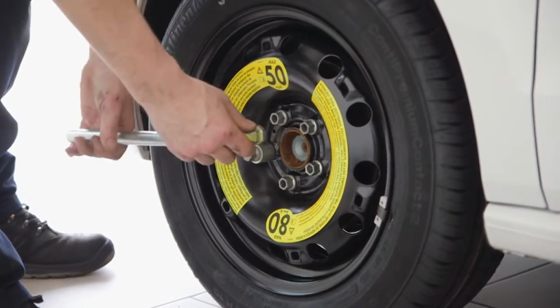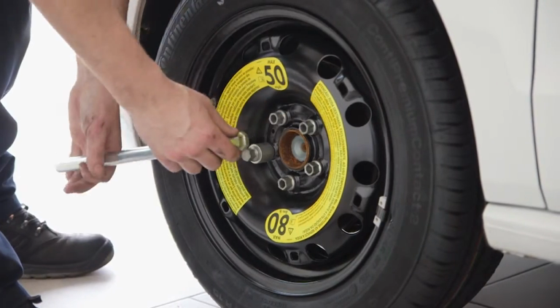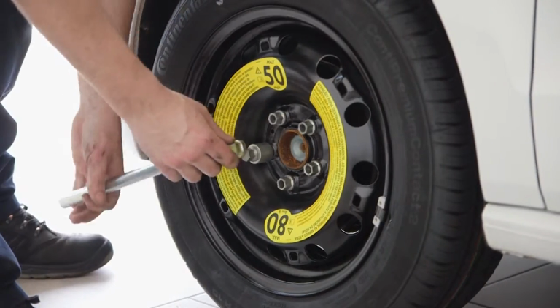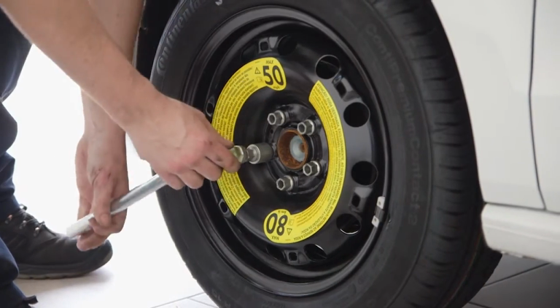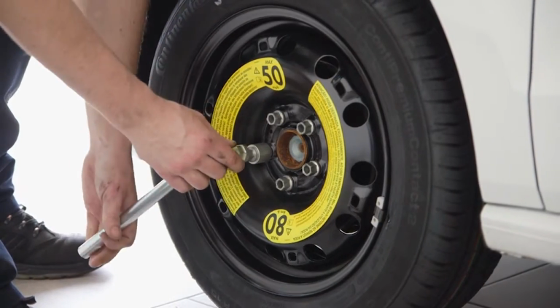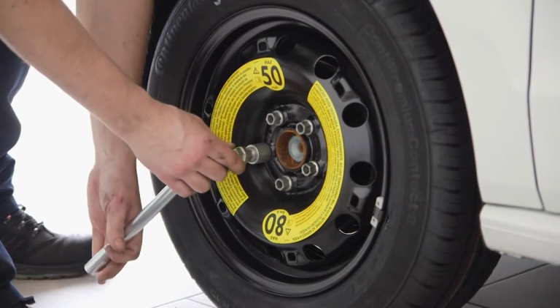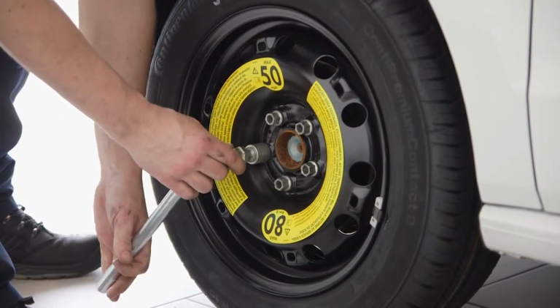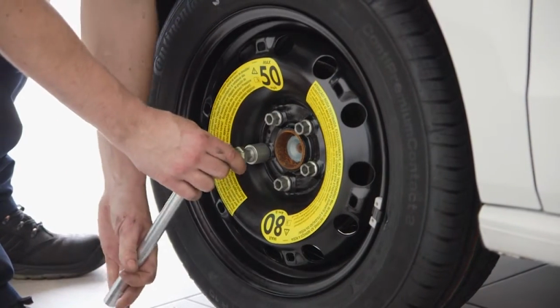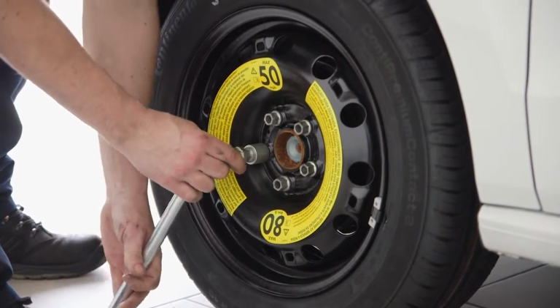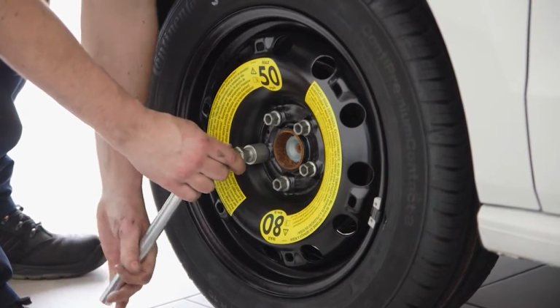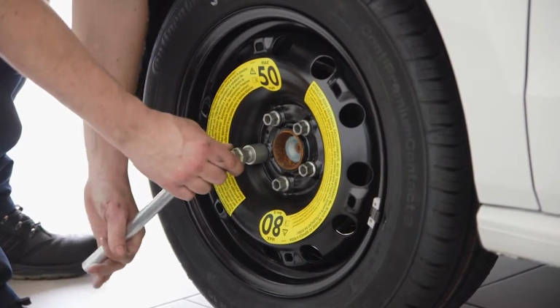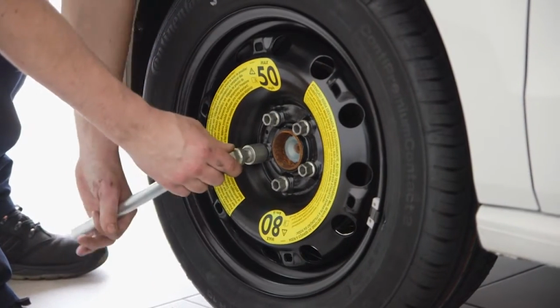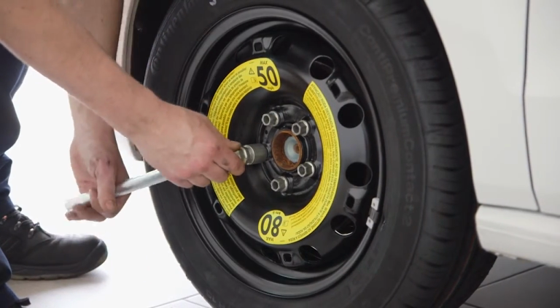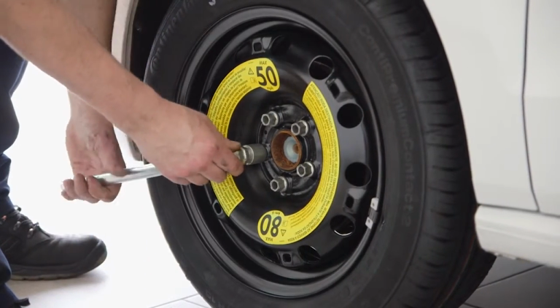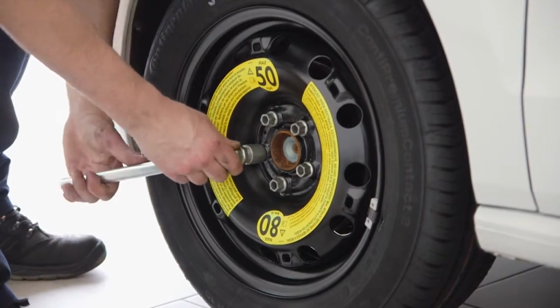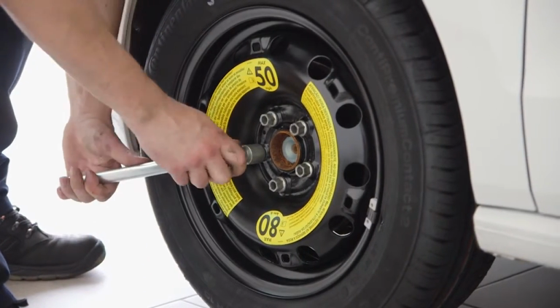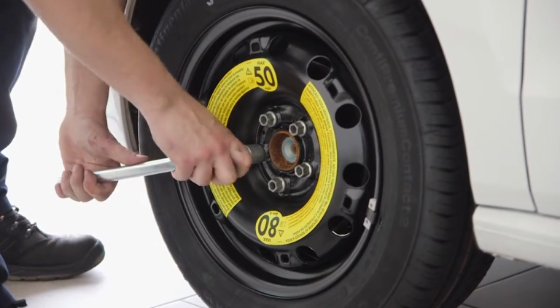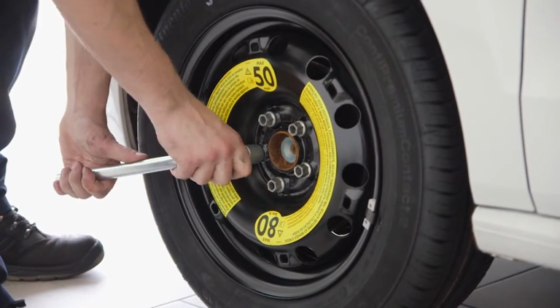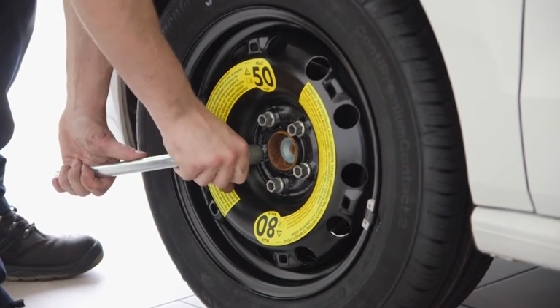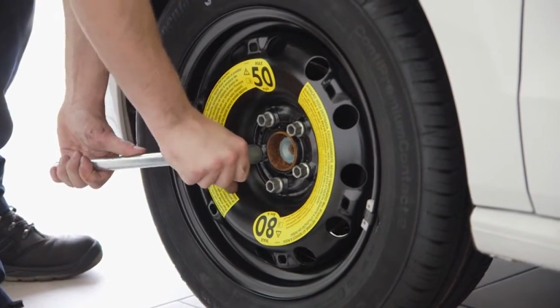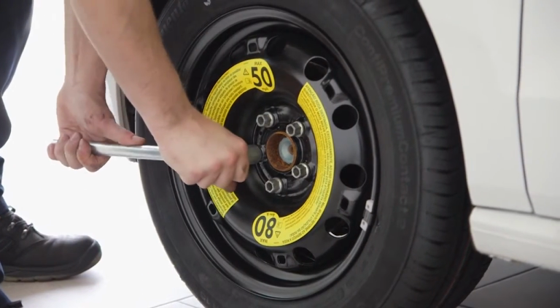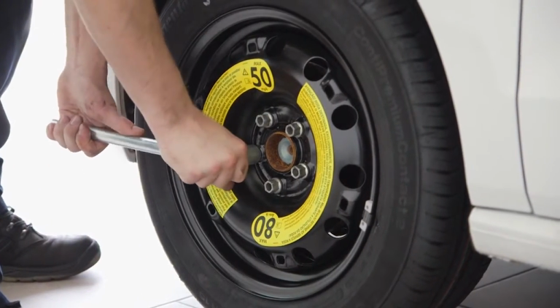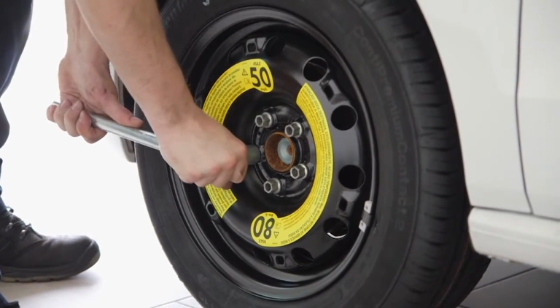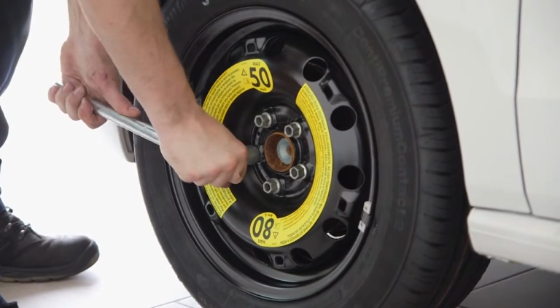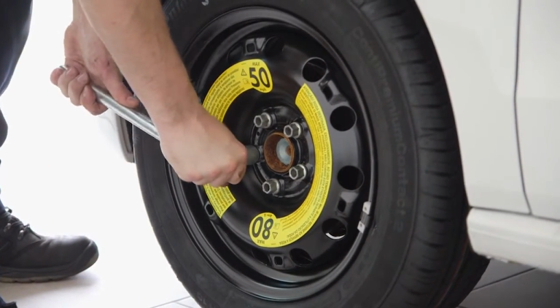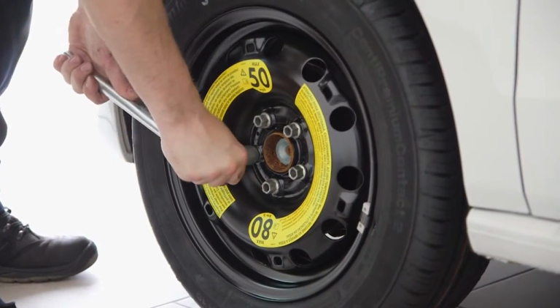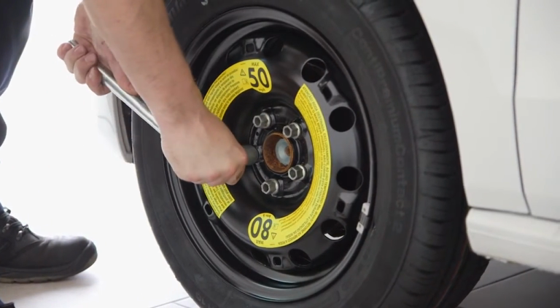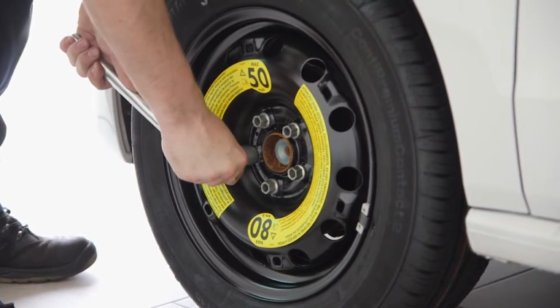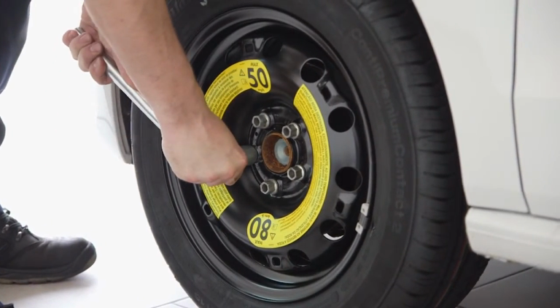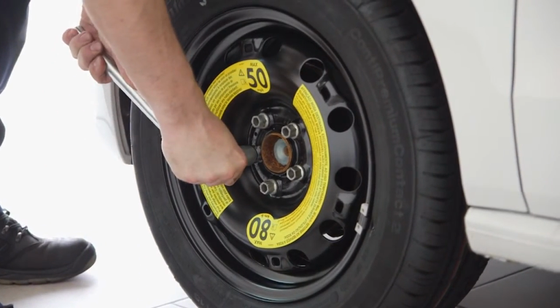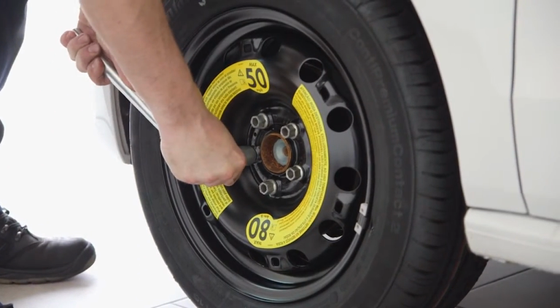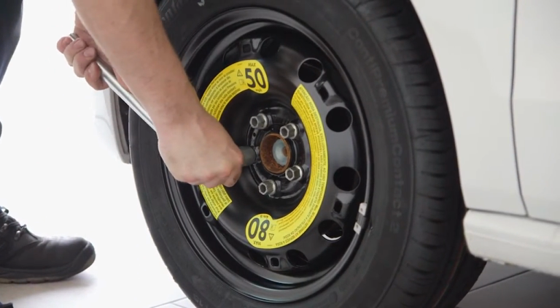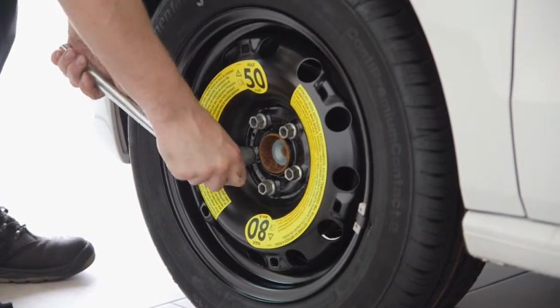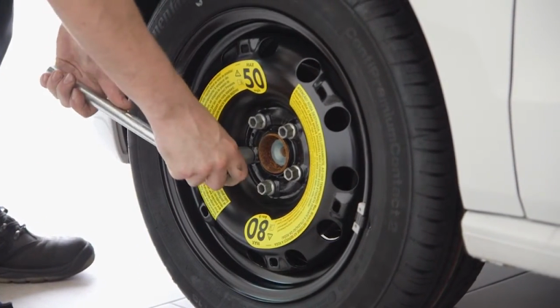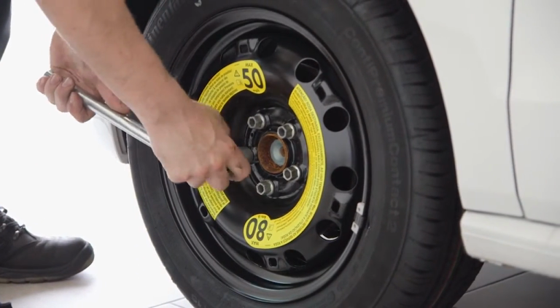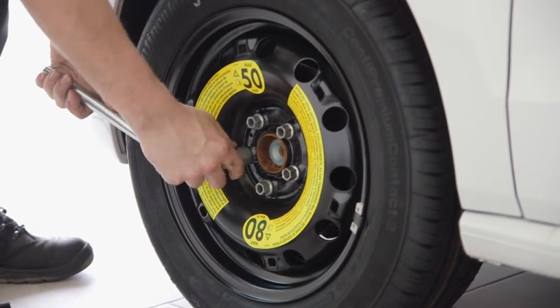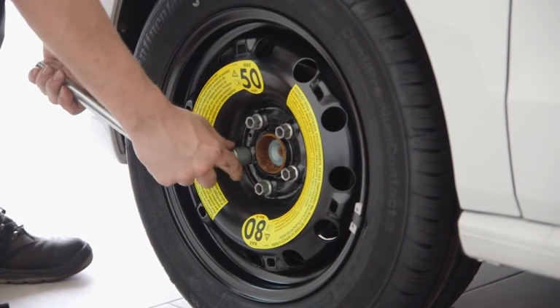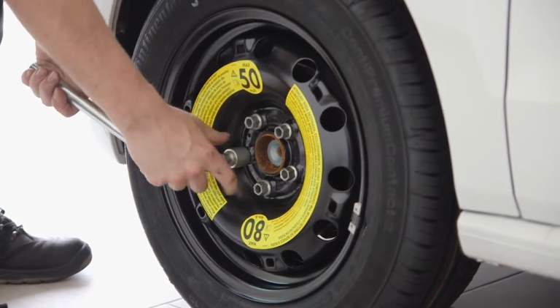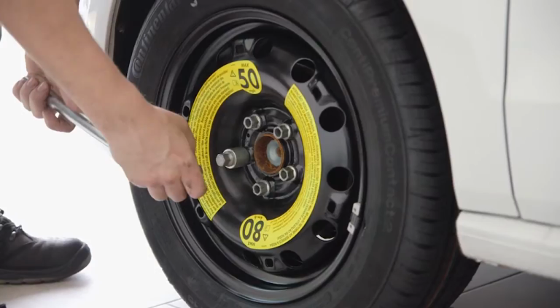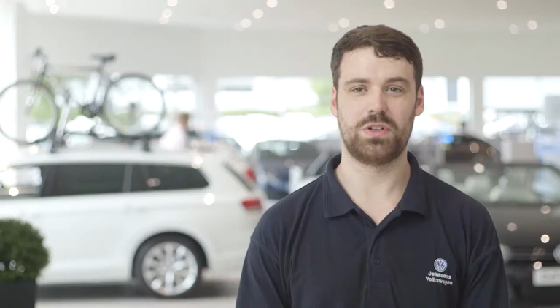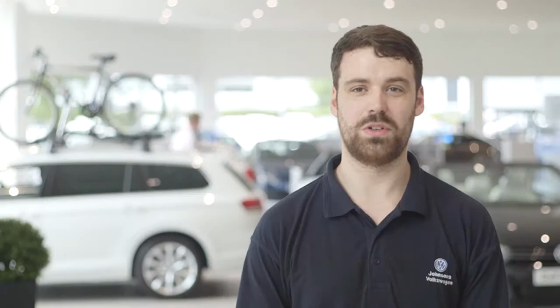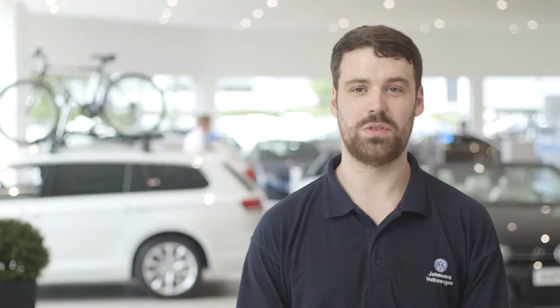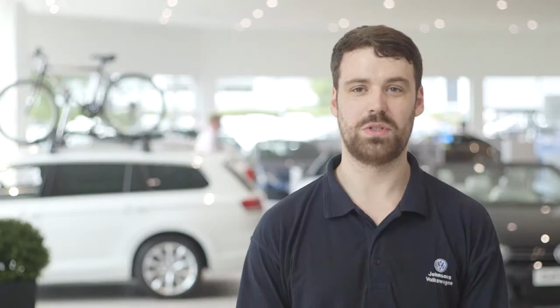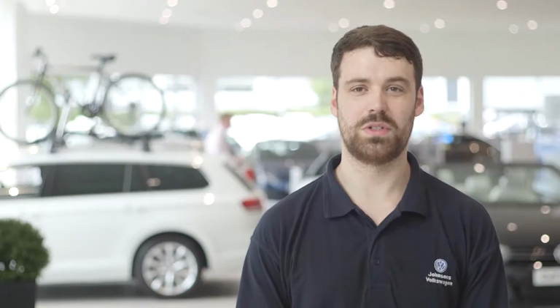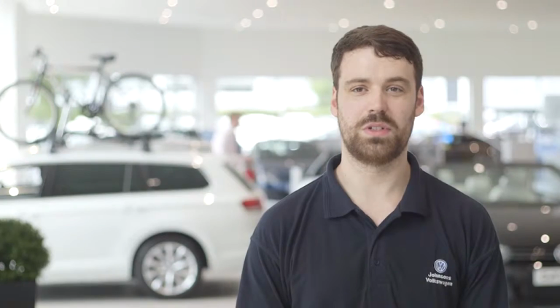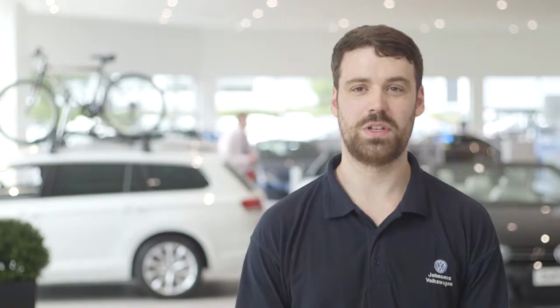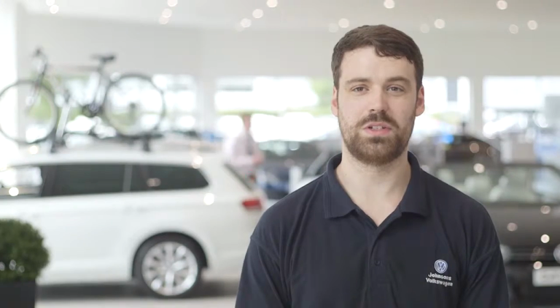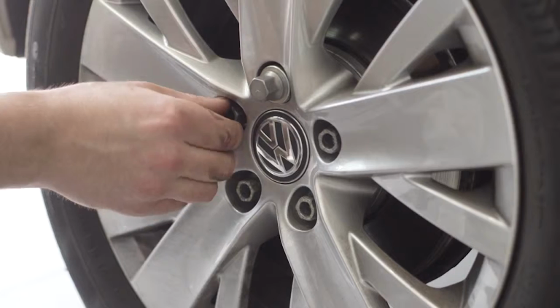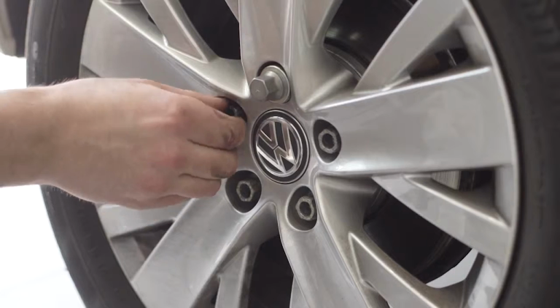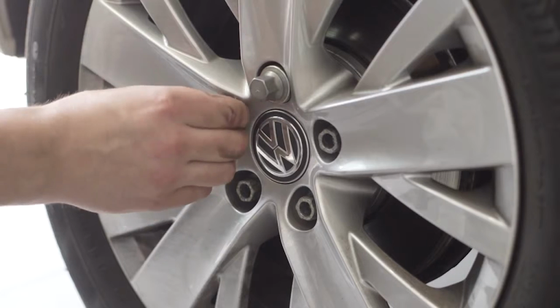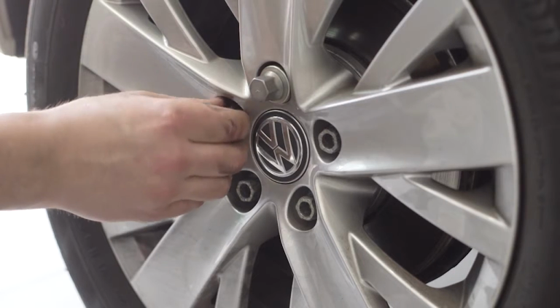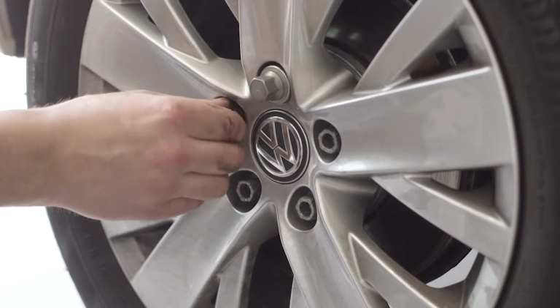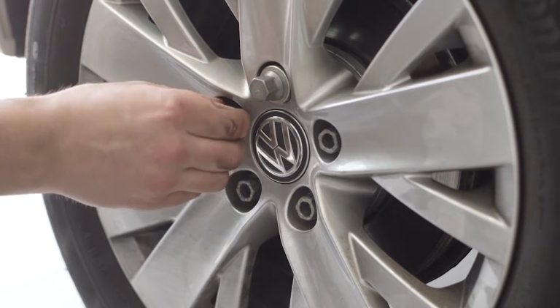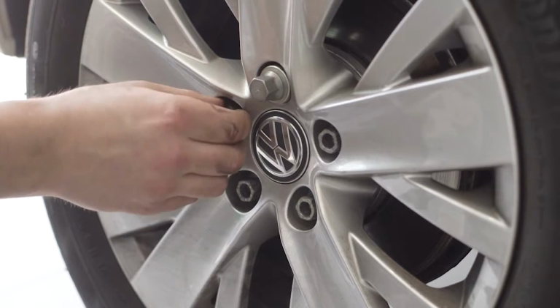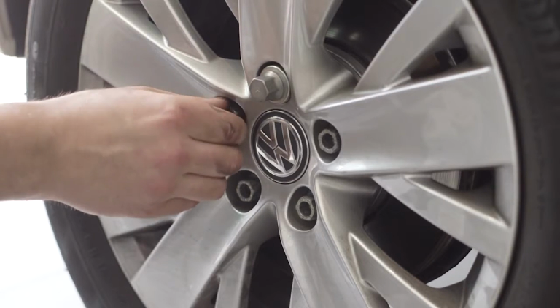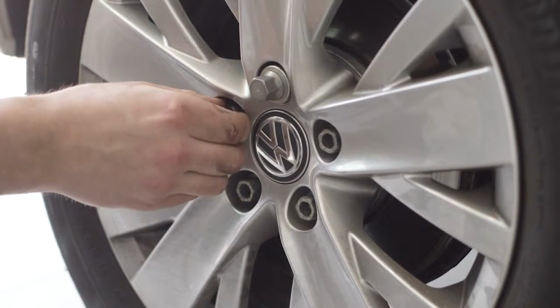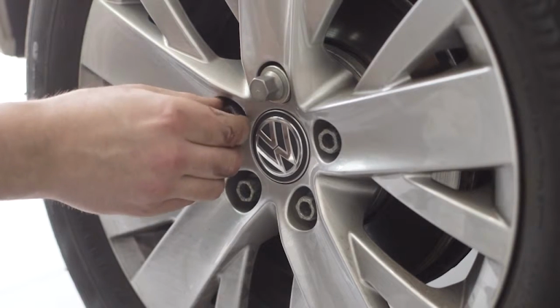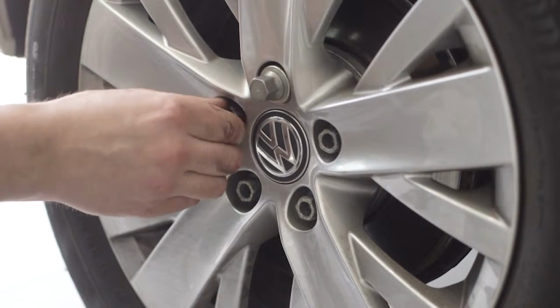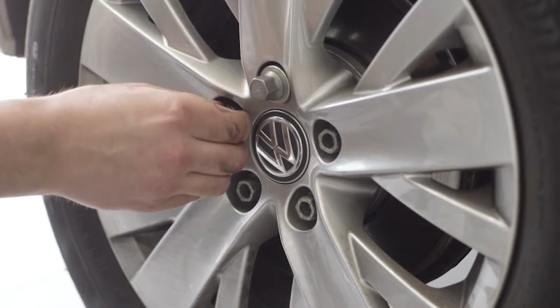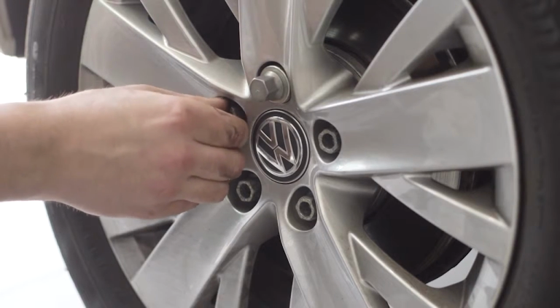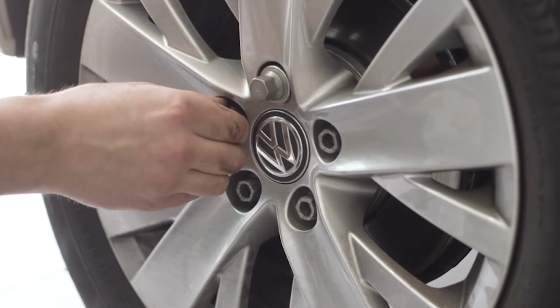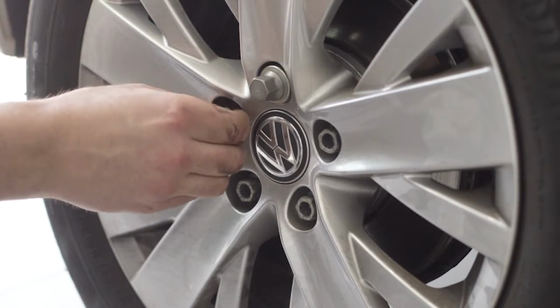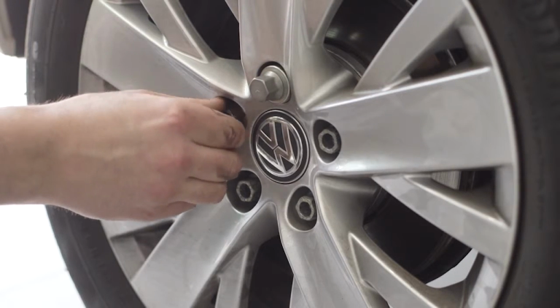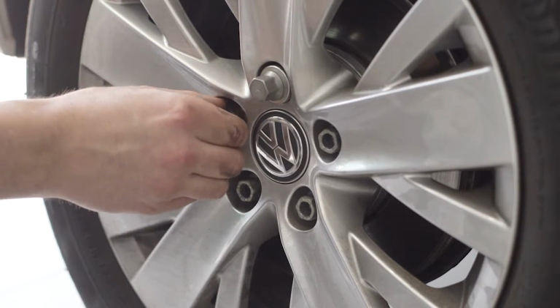If the spare is a temporary use wheel, also known as a space saver, note any restrictions on use. They're typically limited to 50 miles per hour.